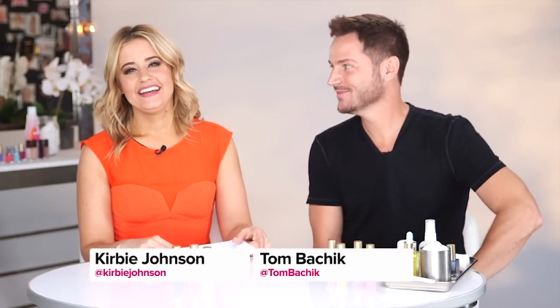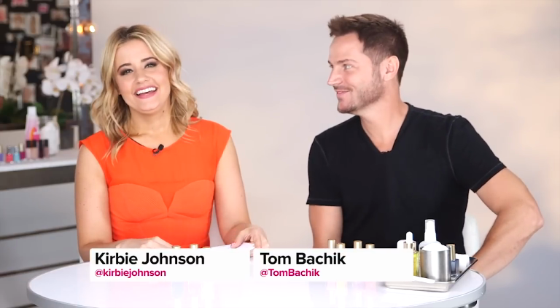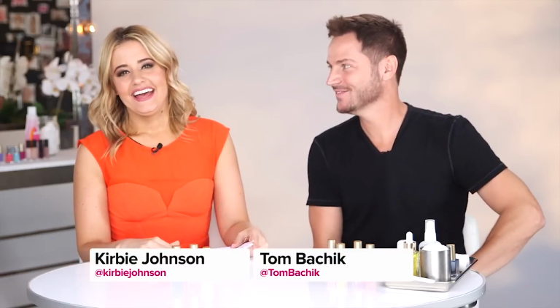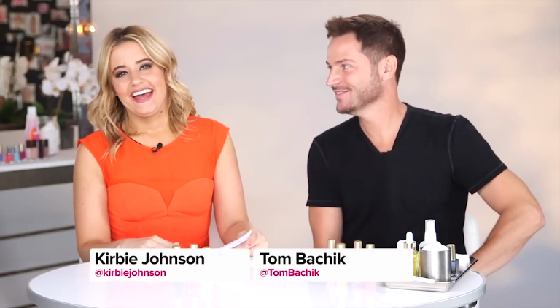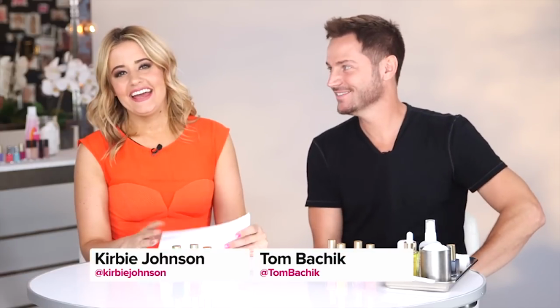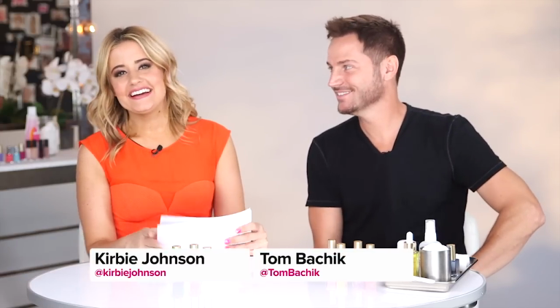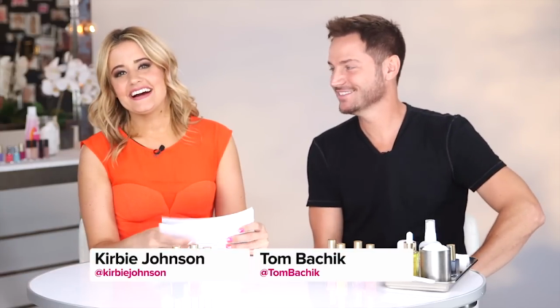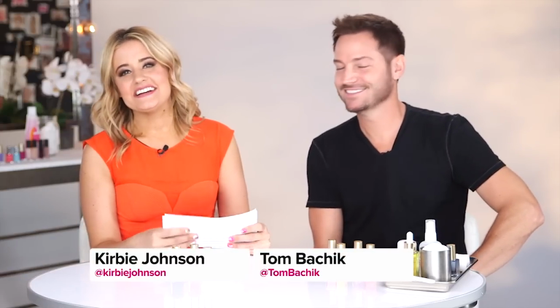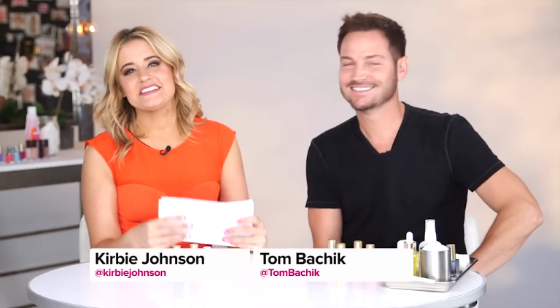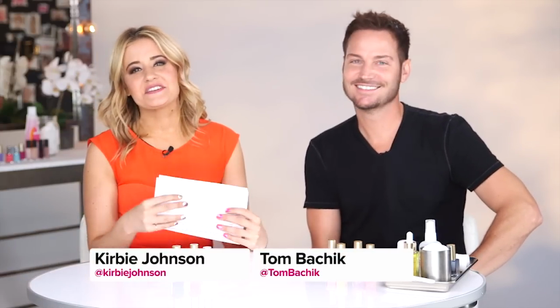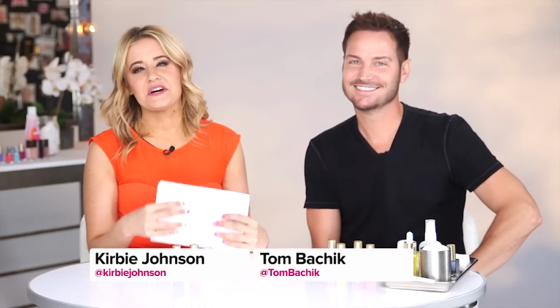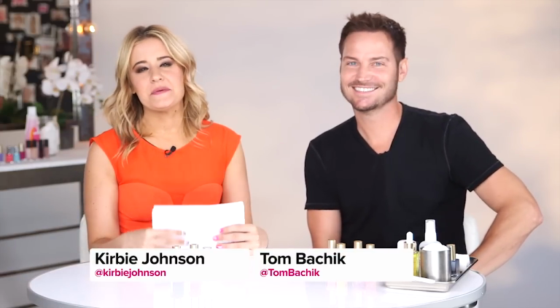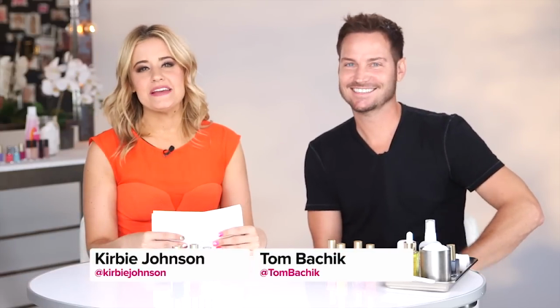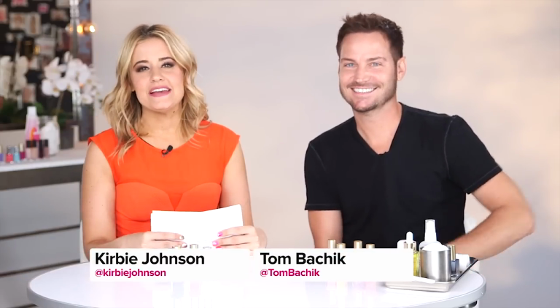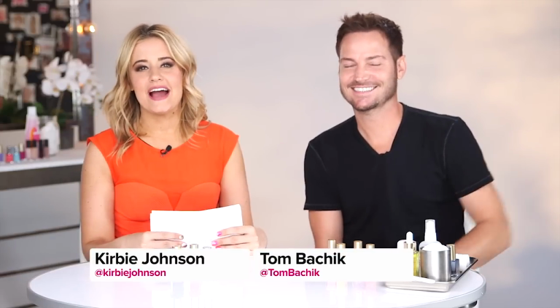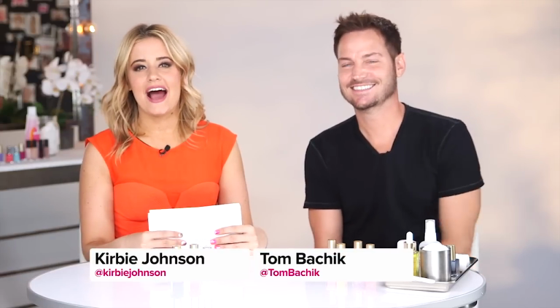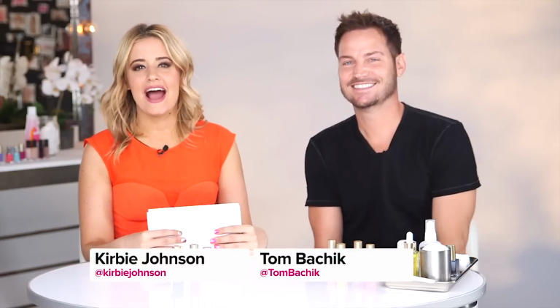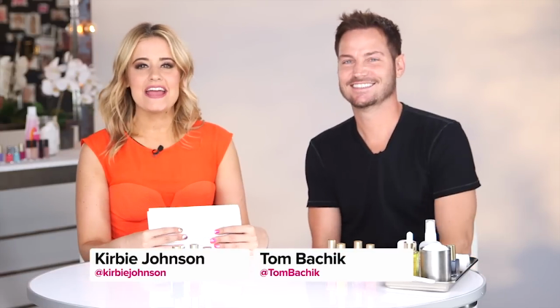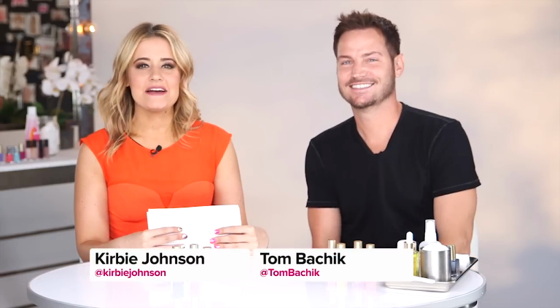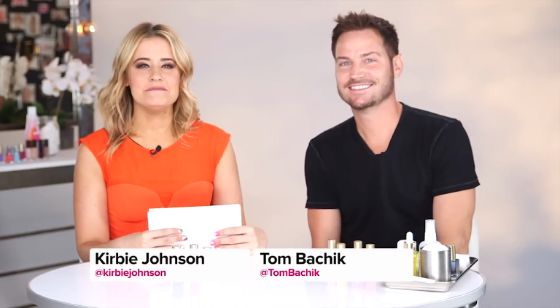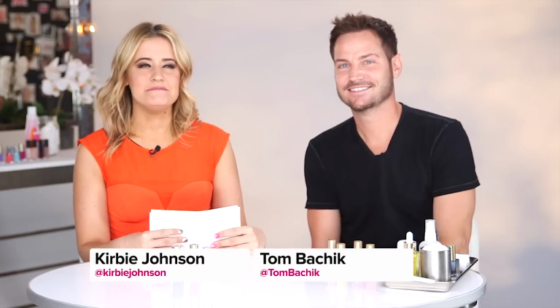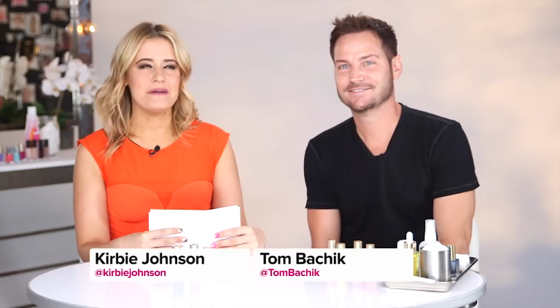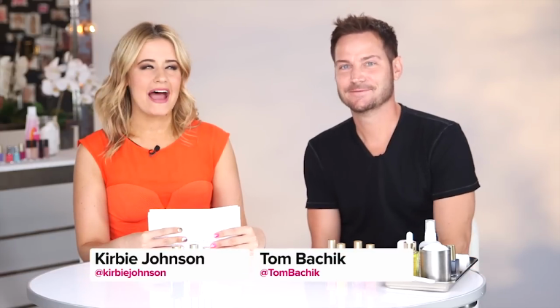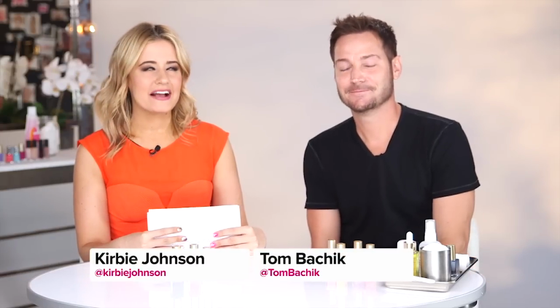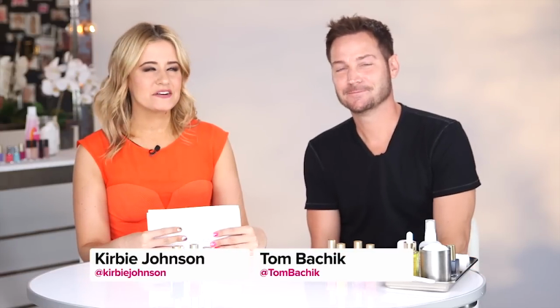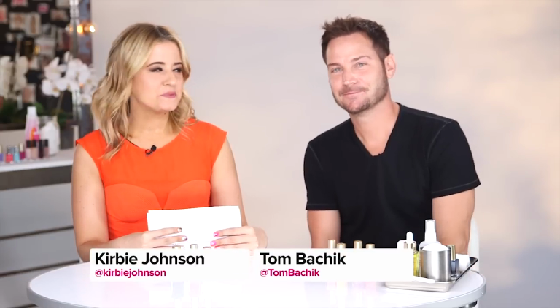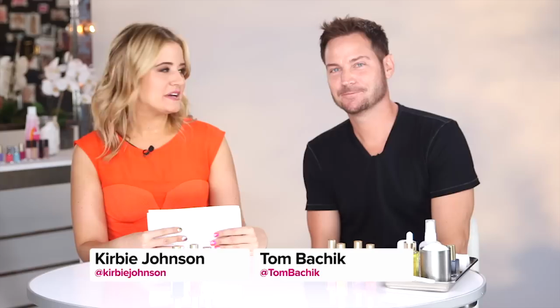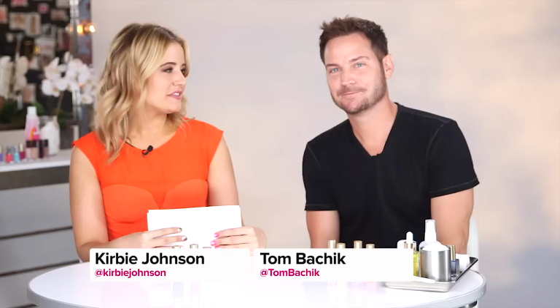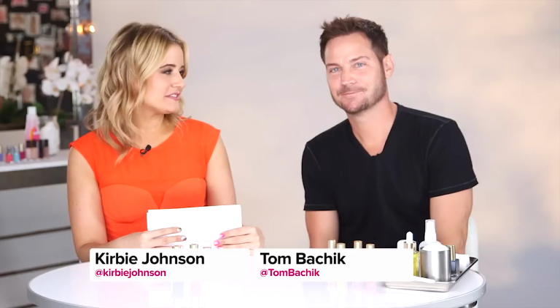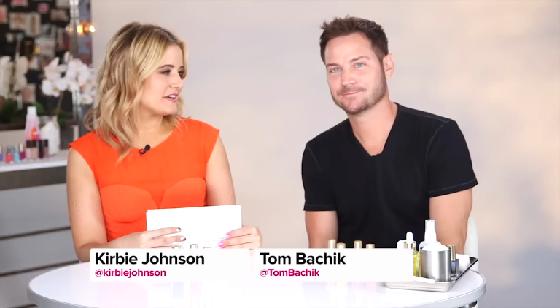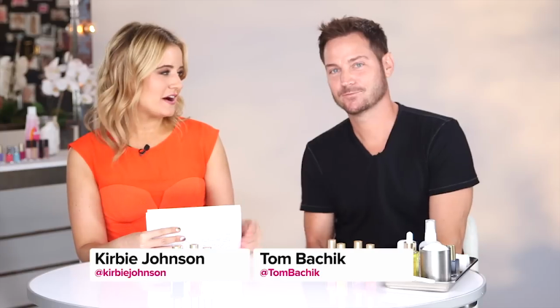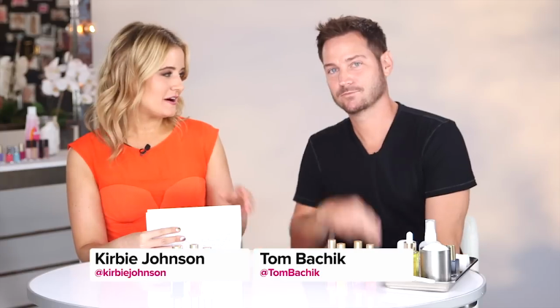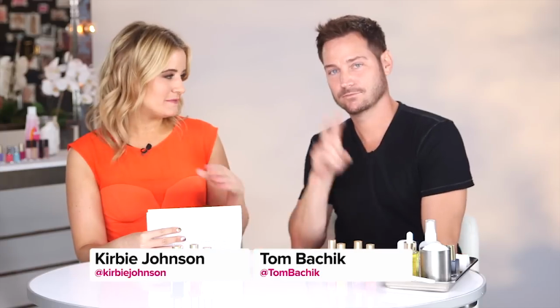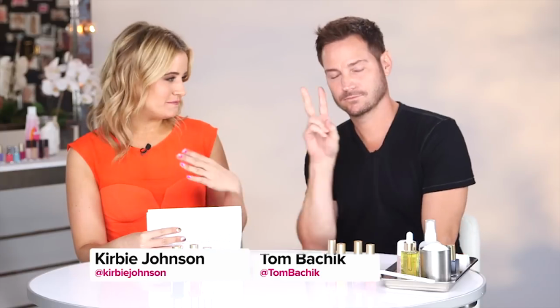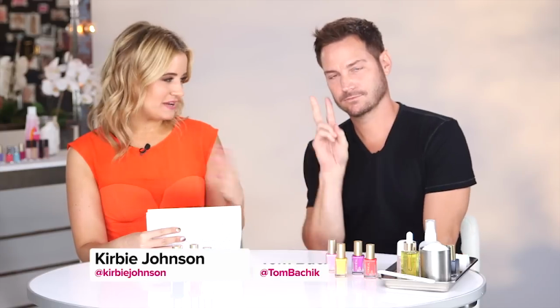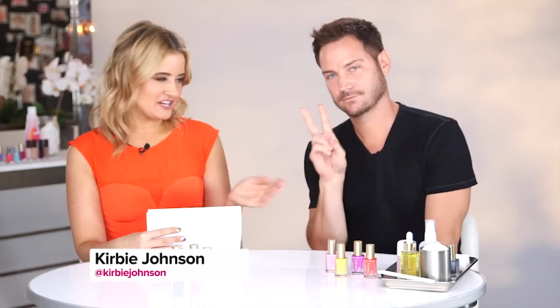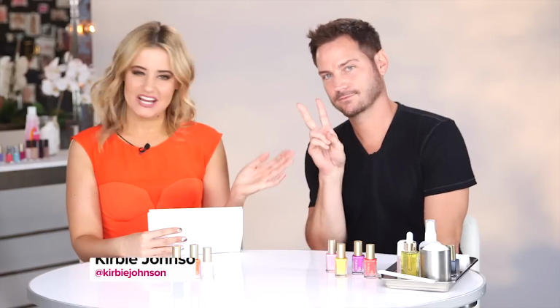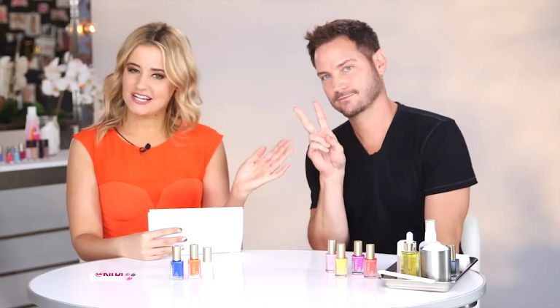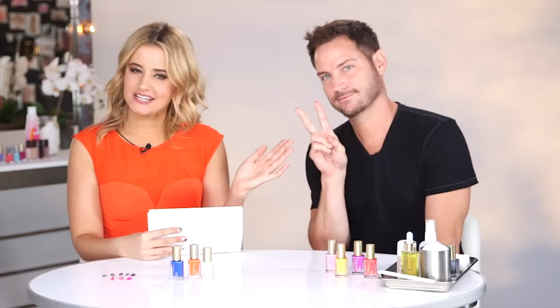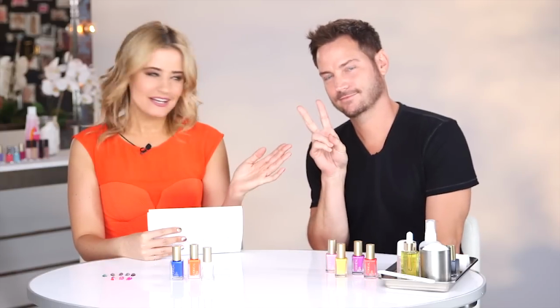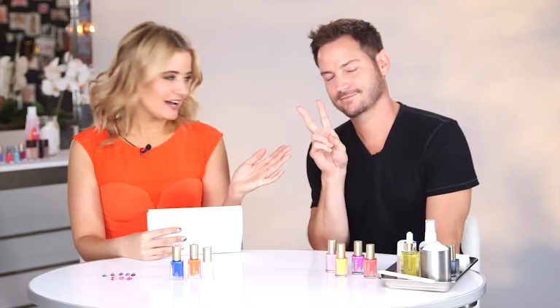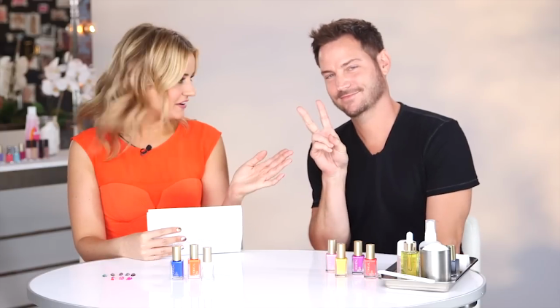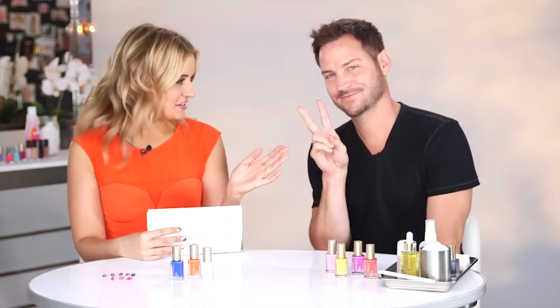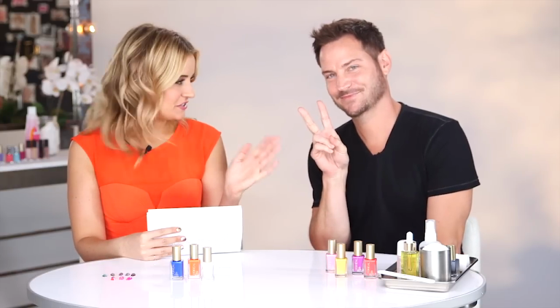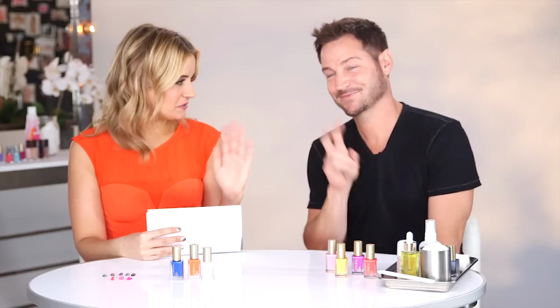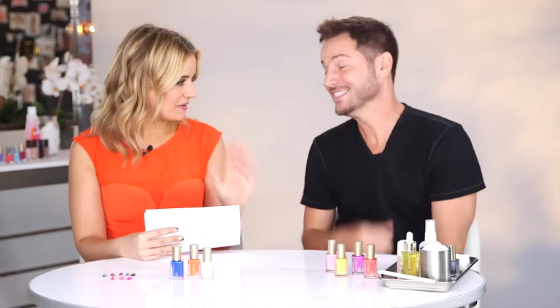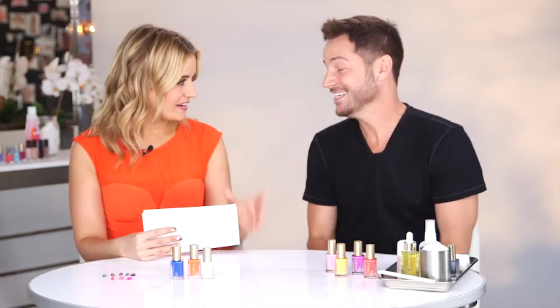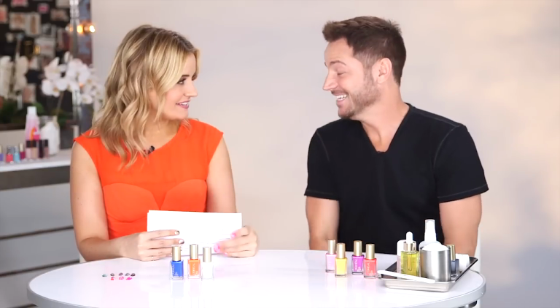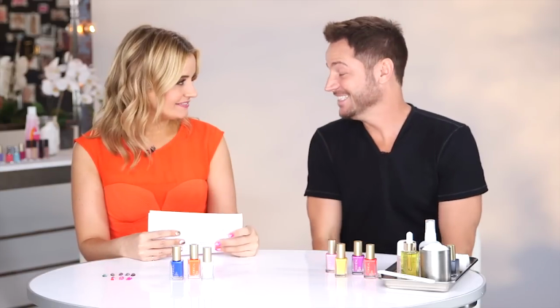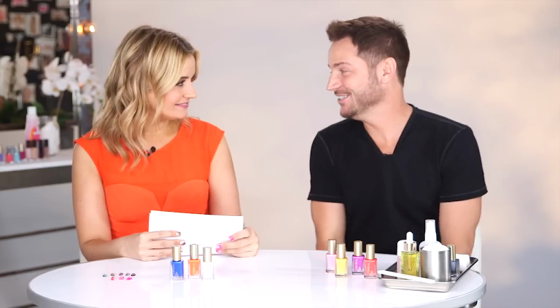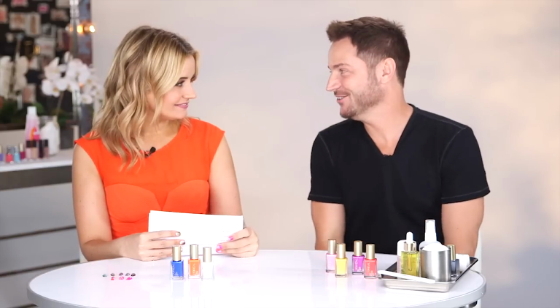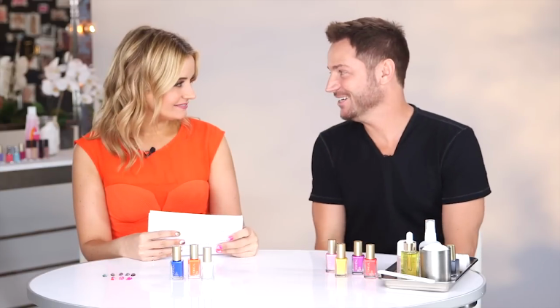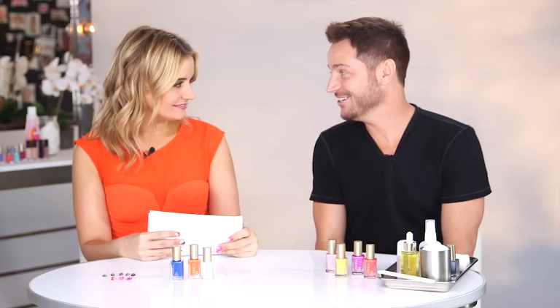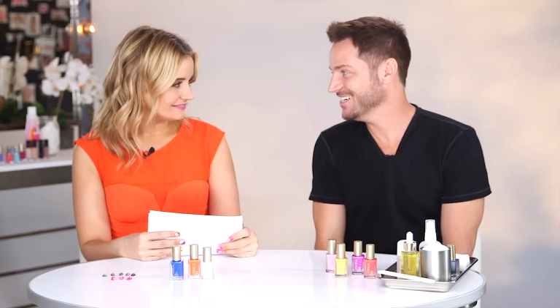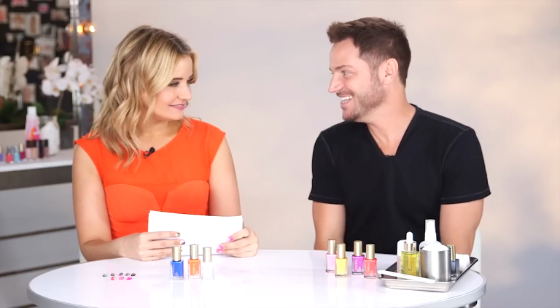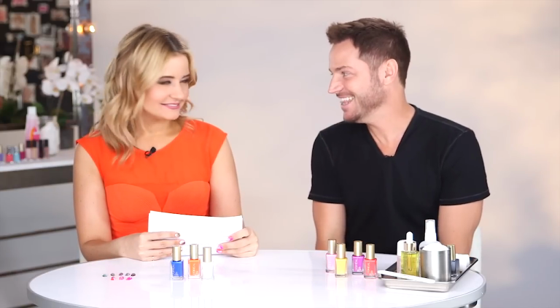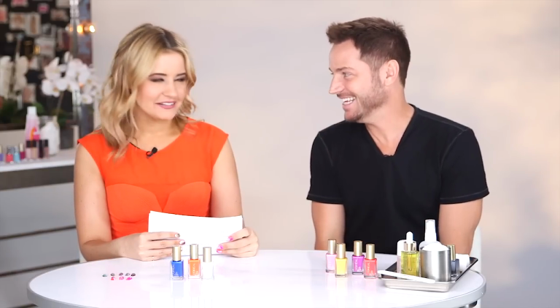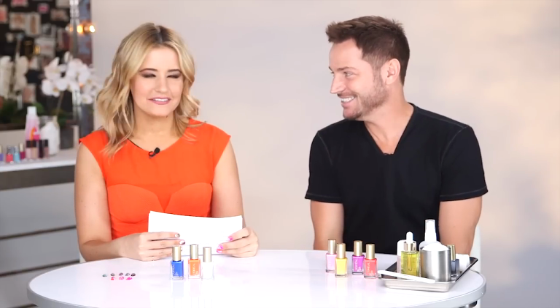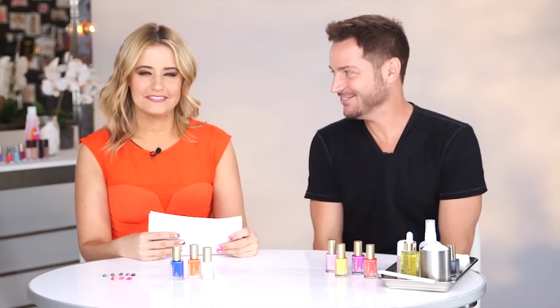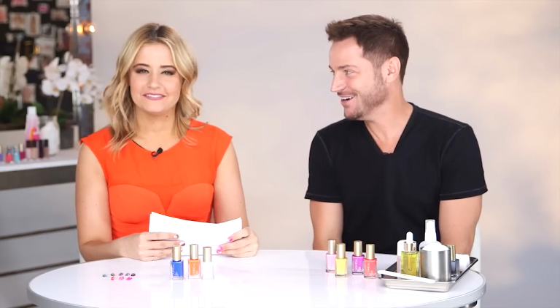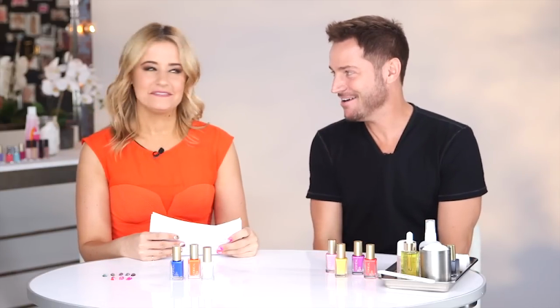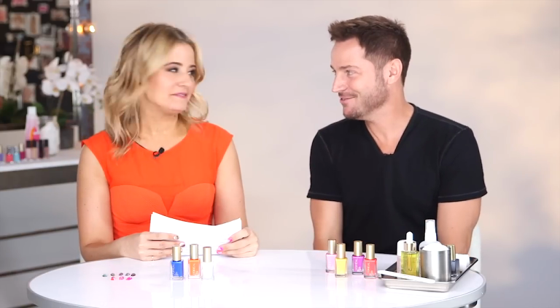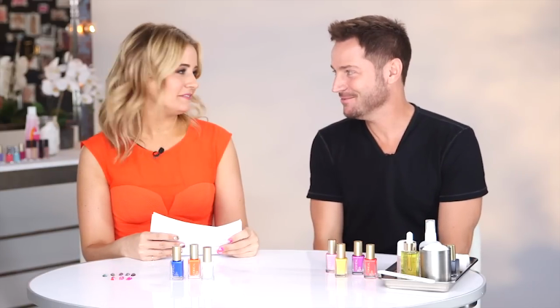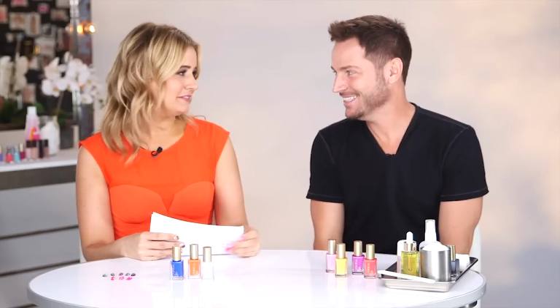Hey guys, it's Kirby. I am back with Tom Bacek. How you doing buddy? Doing good. Thanks for having me.